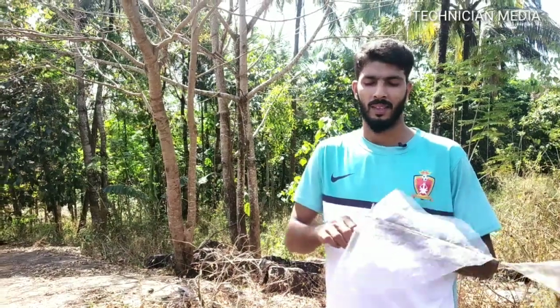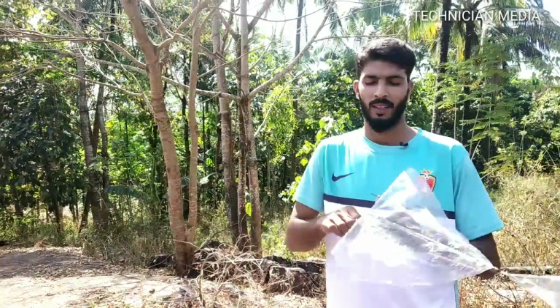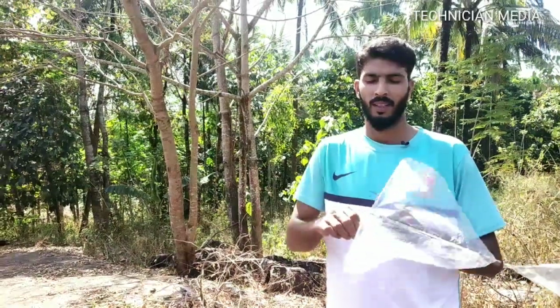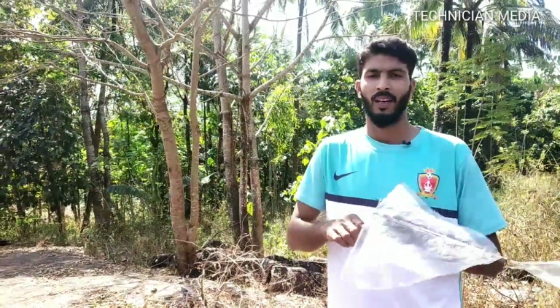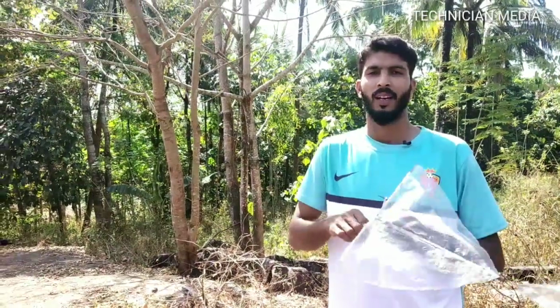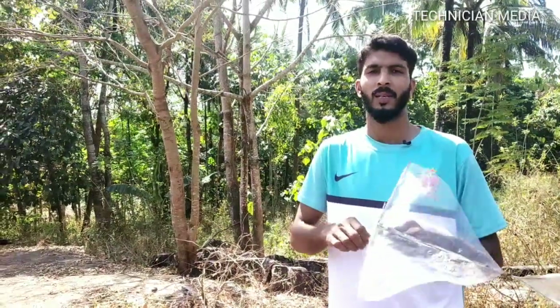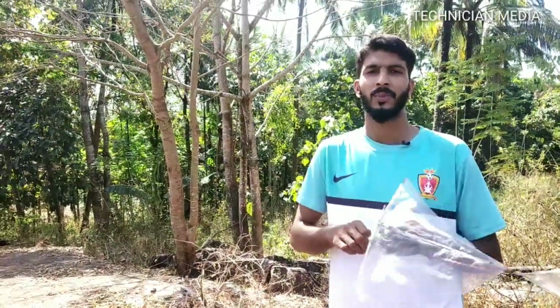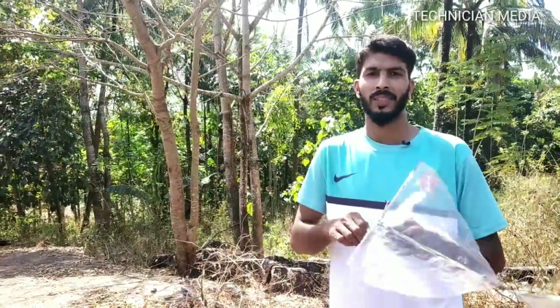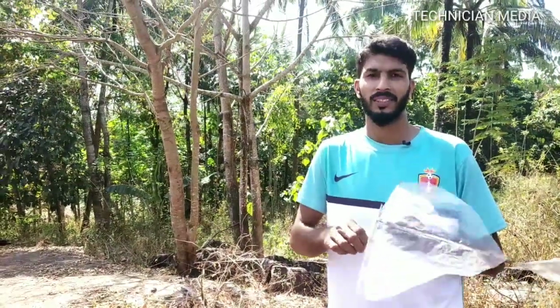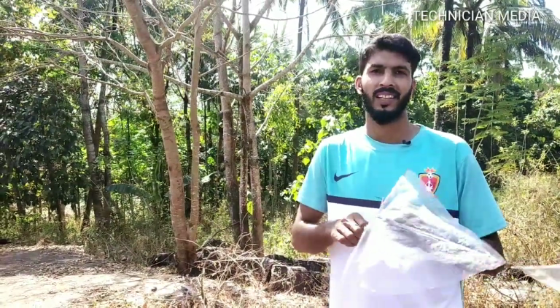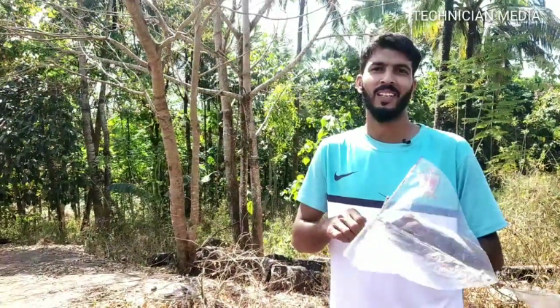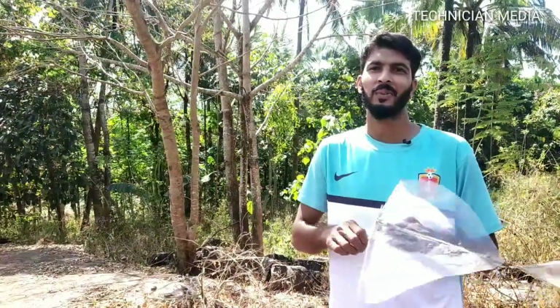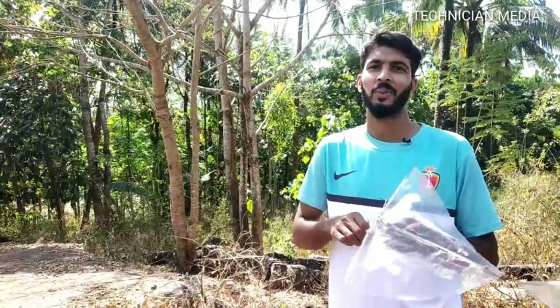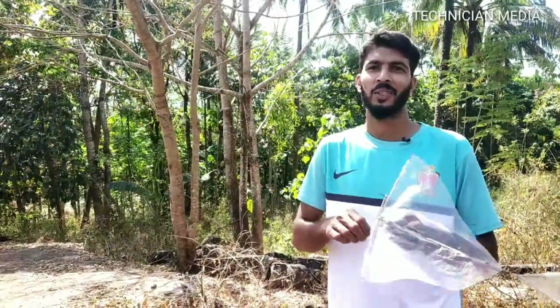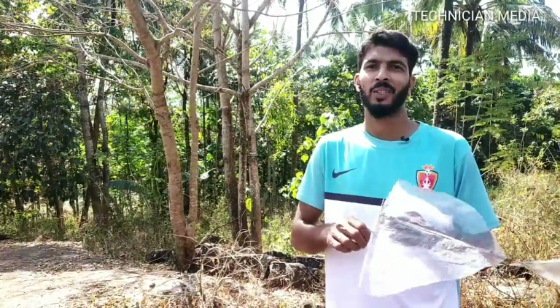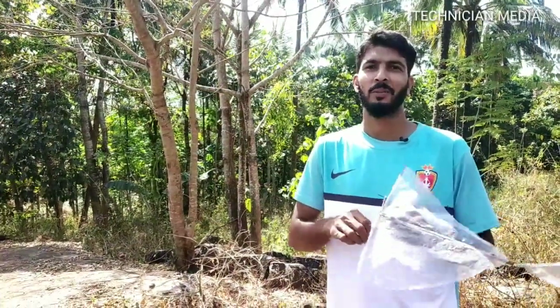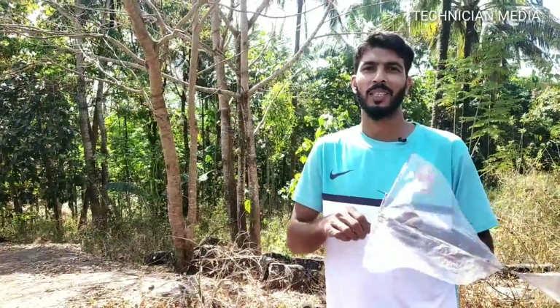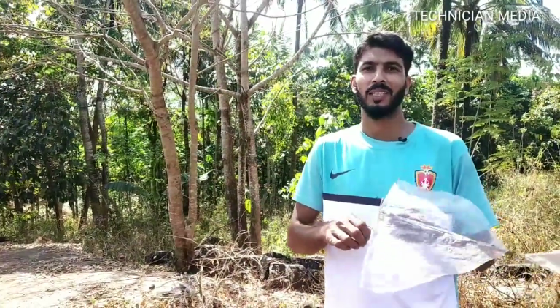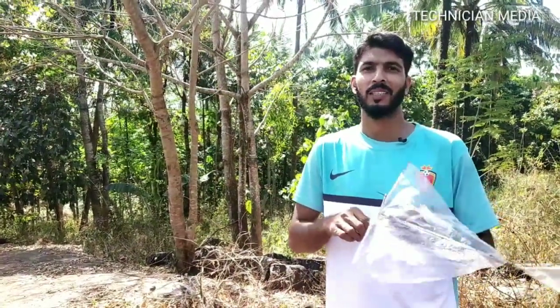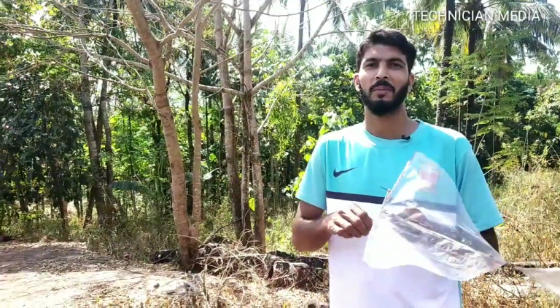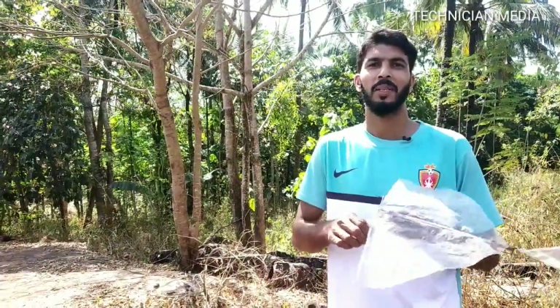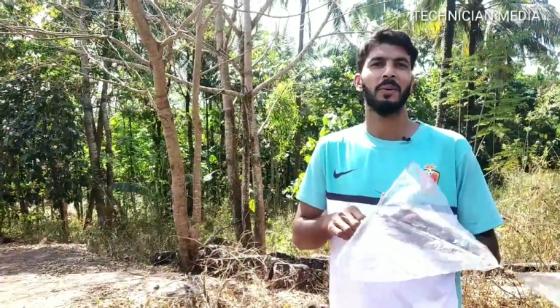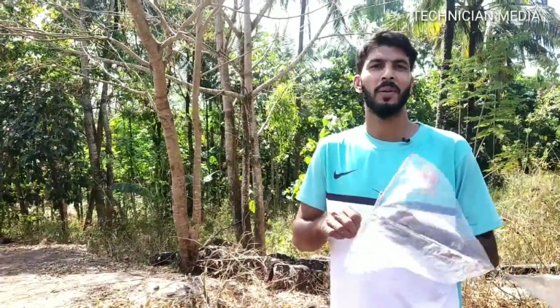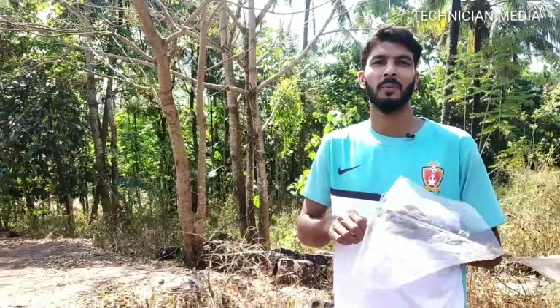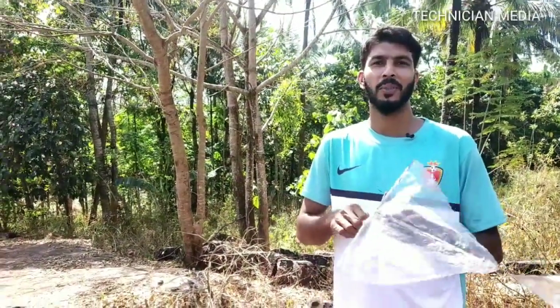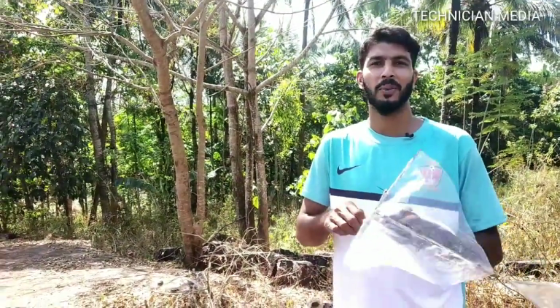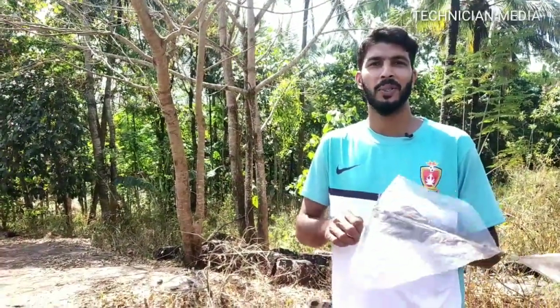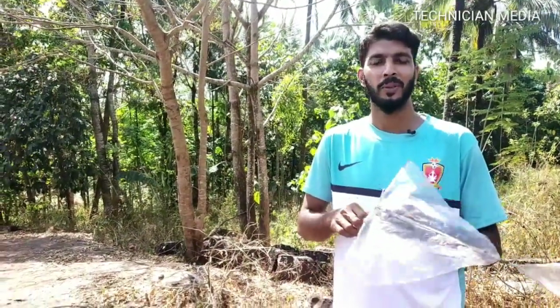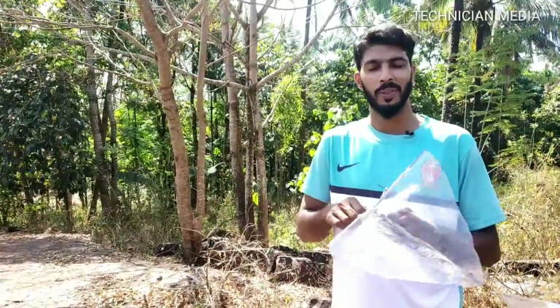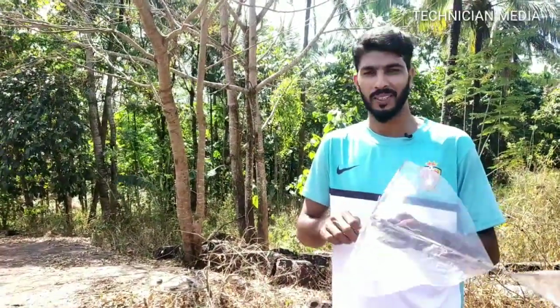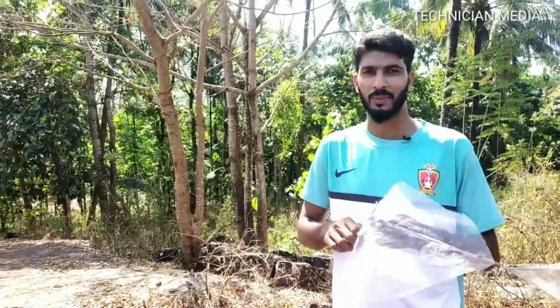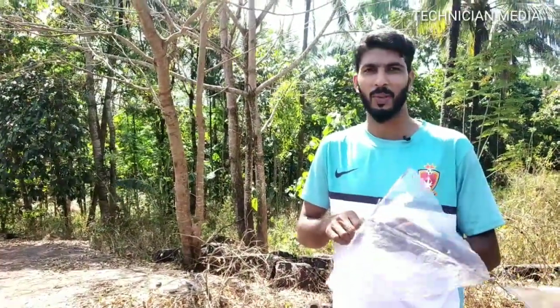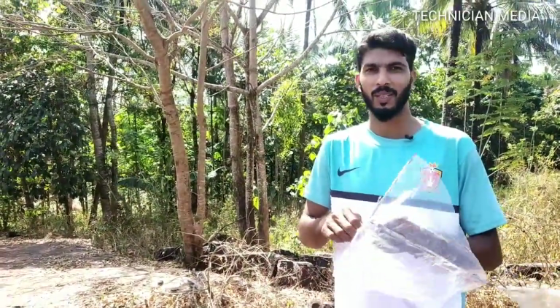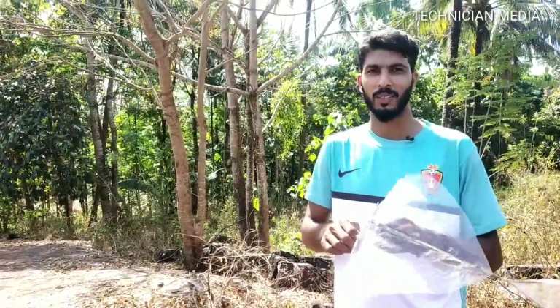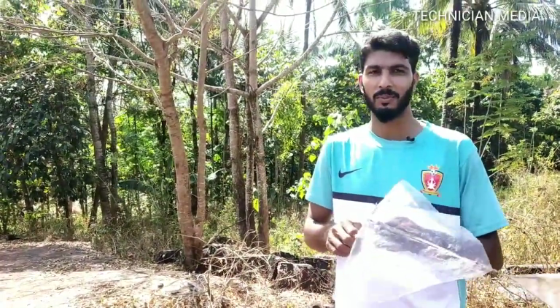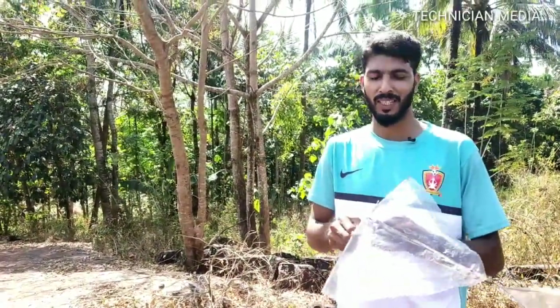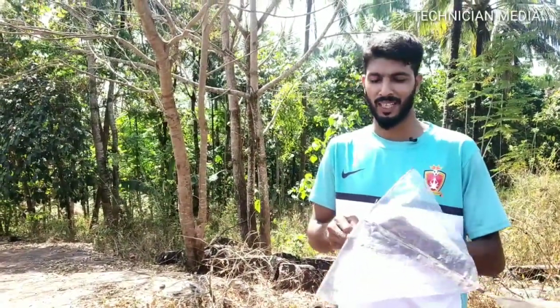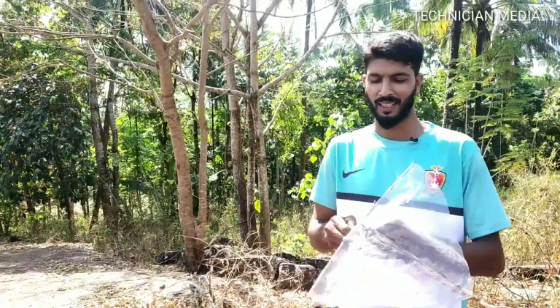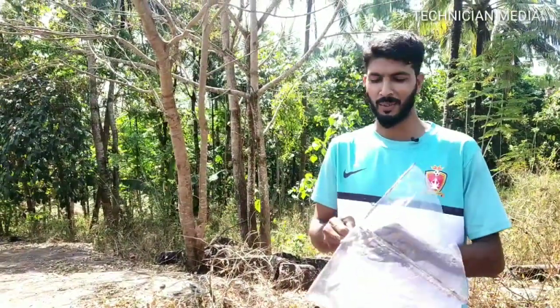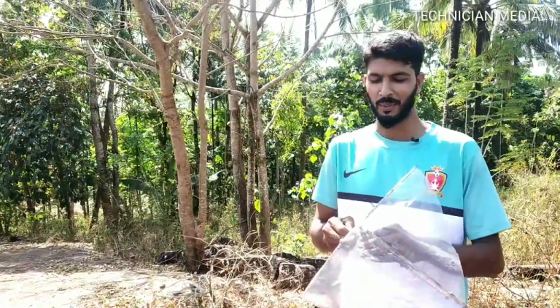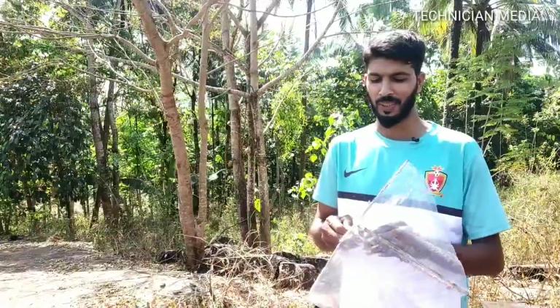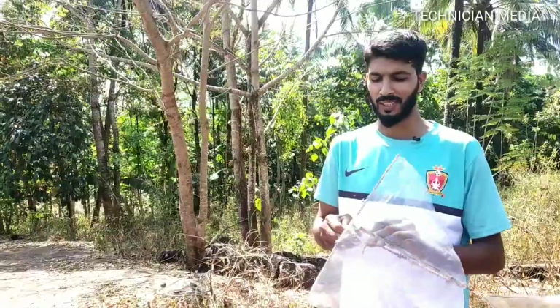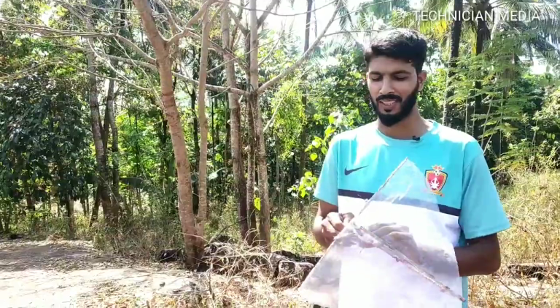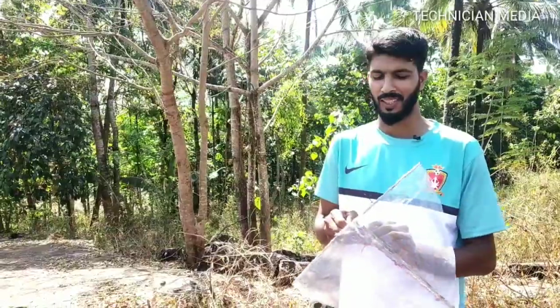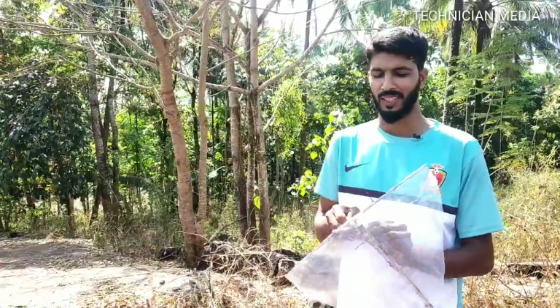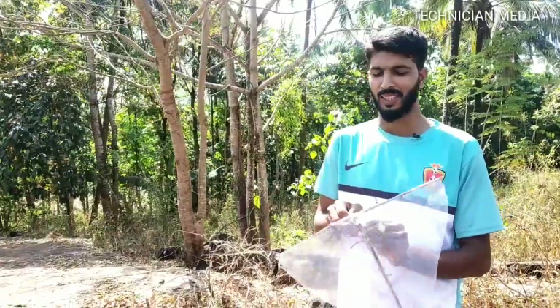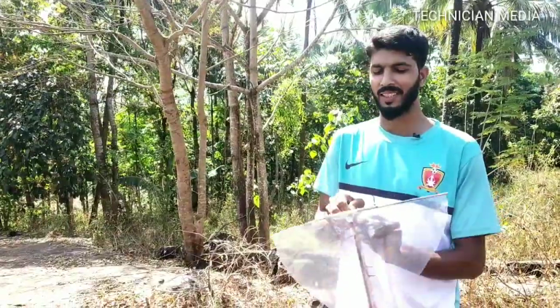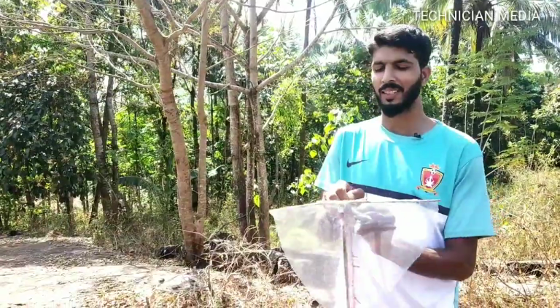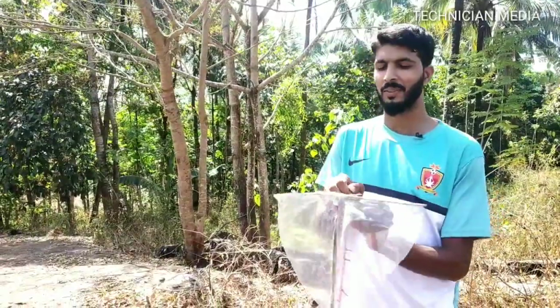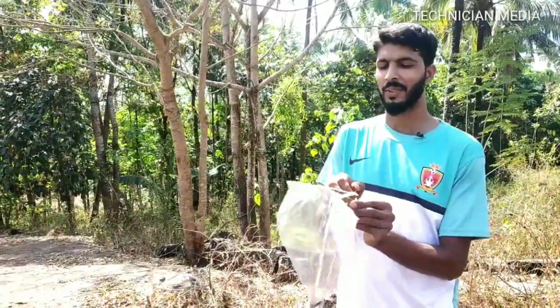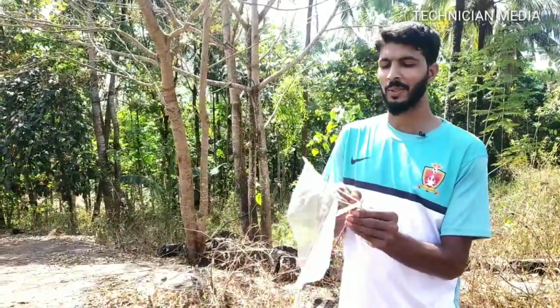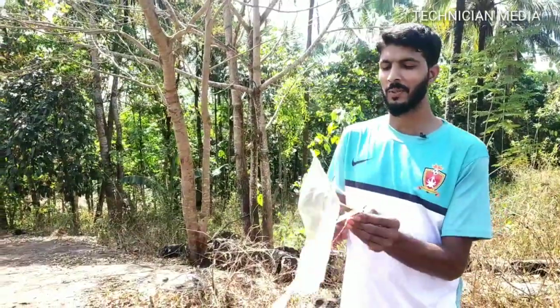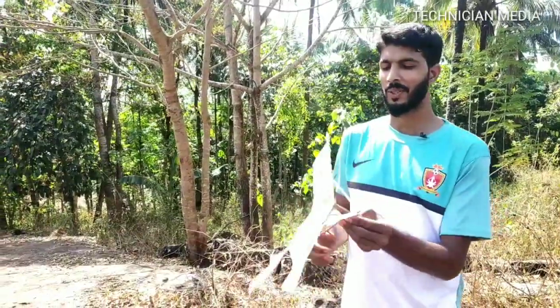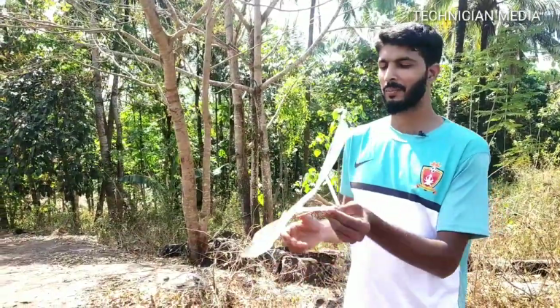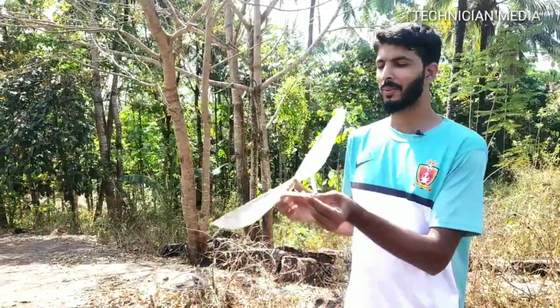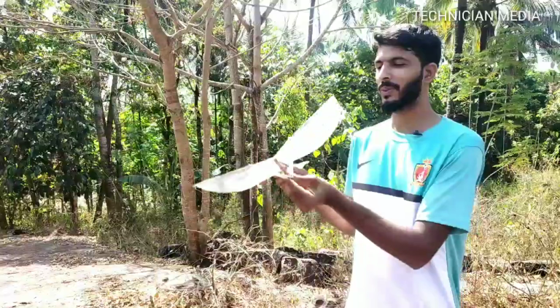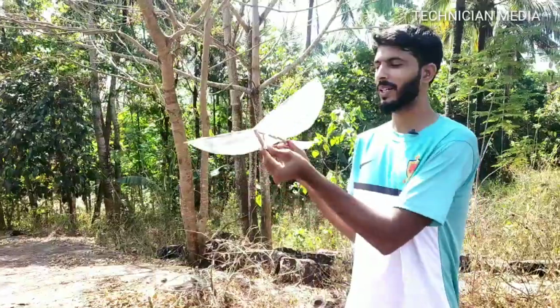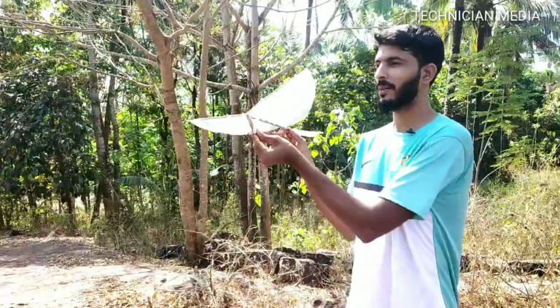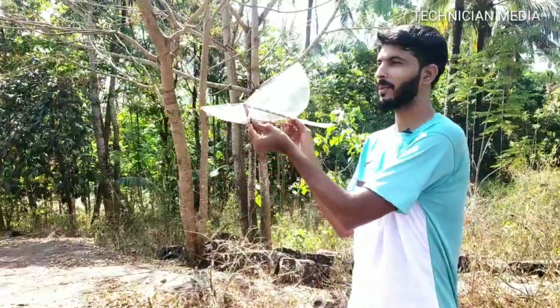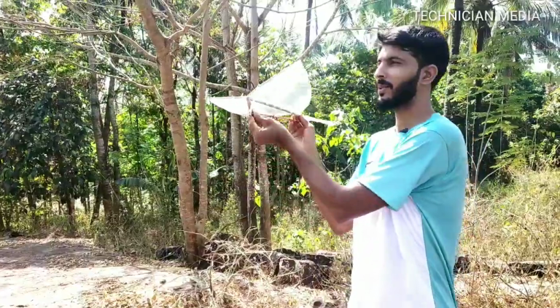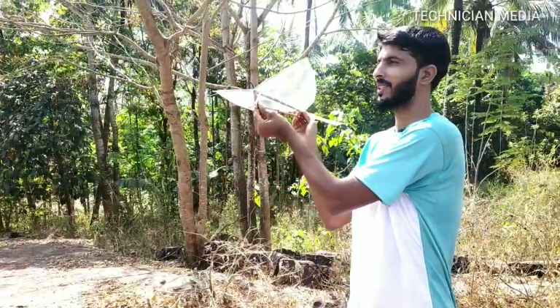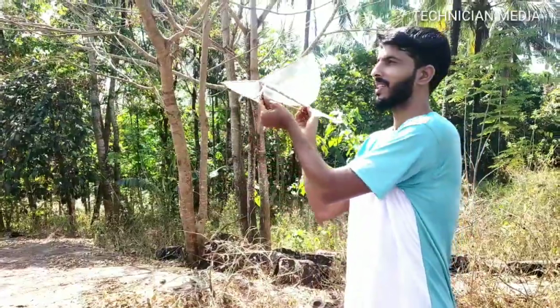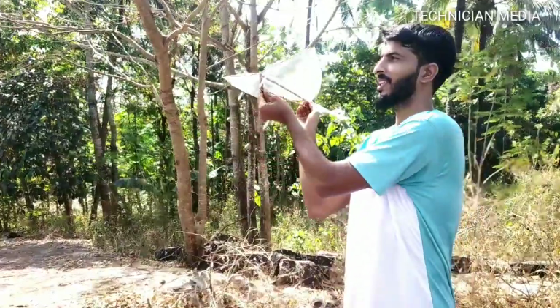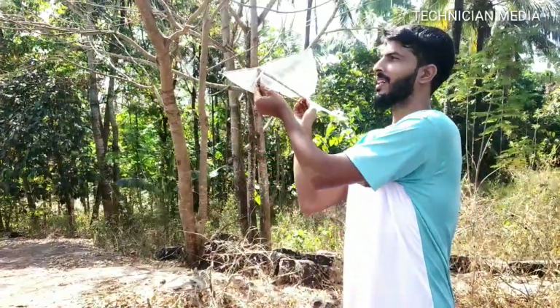Hello friends, welcome to Technician Media. Welcome to the new video, I'm Neuschat. What we are going to do in this video is...